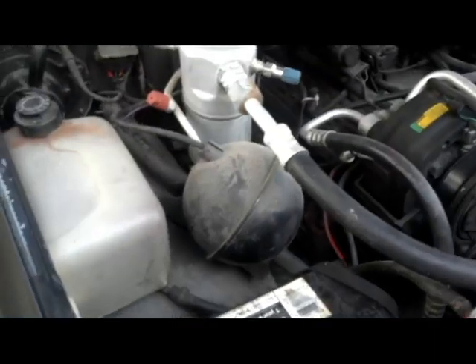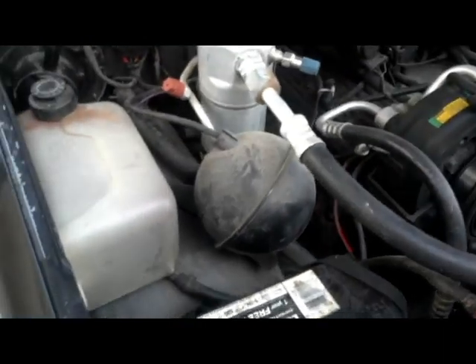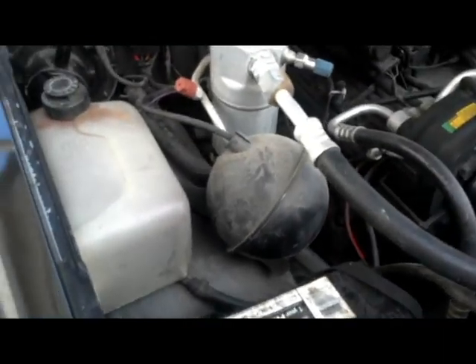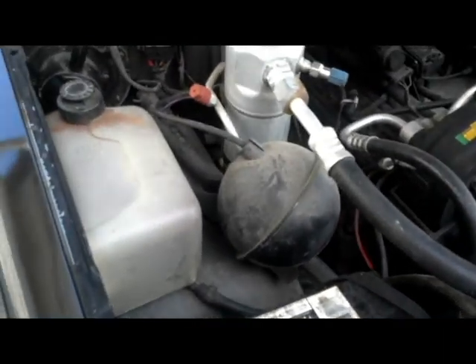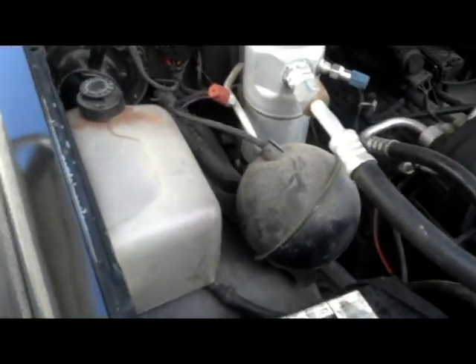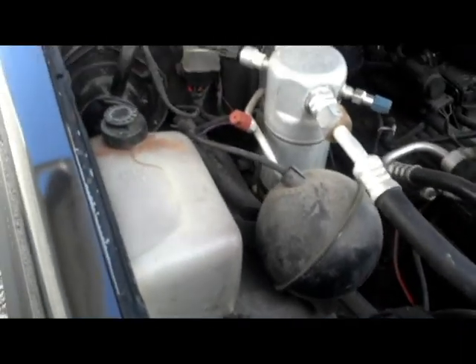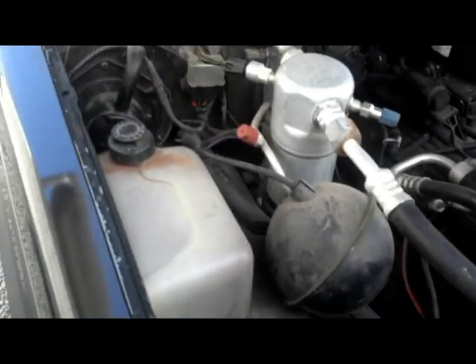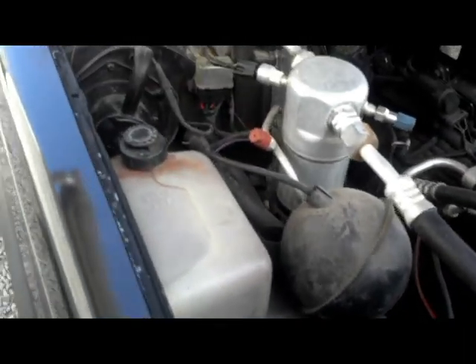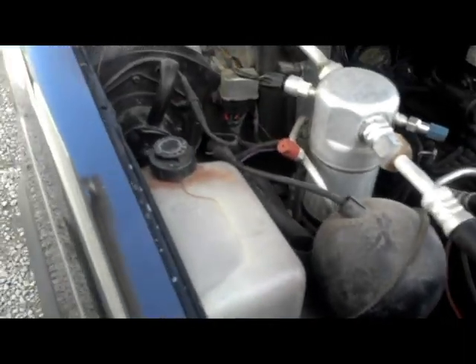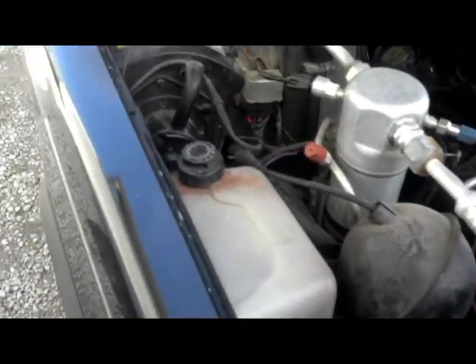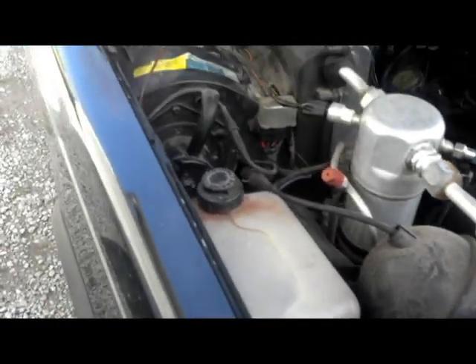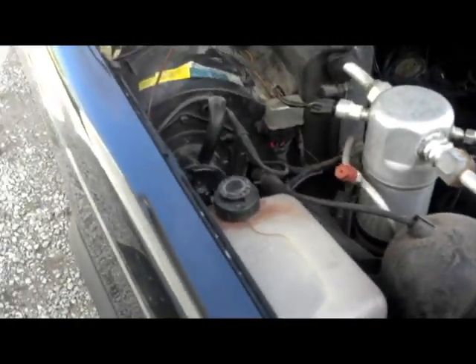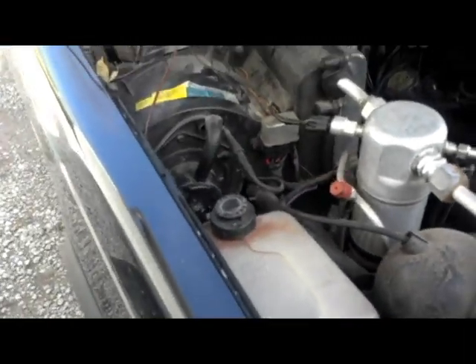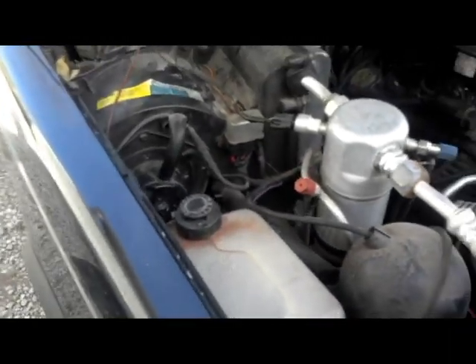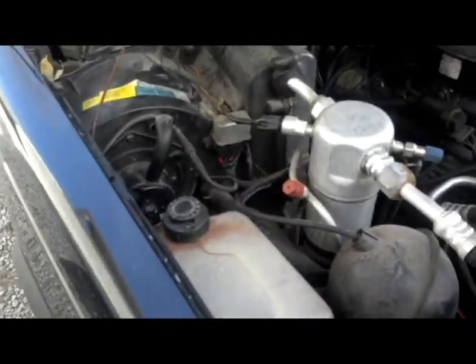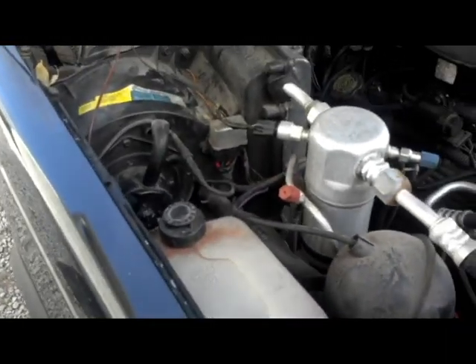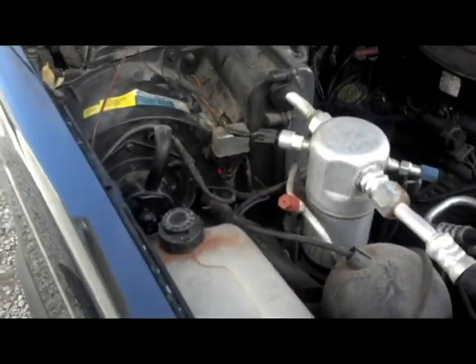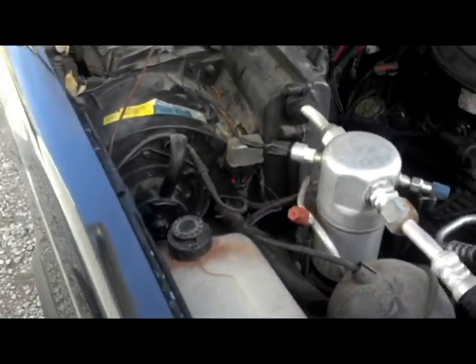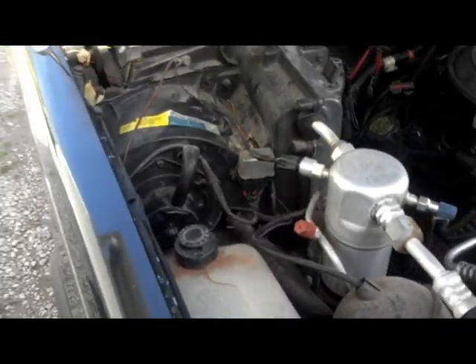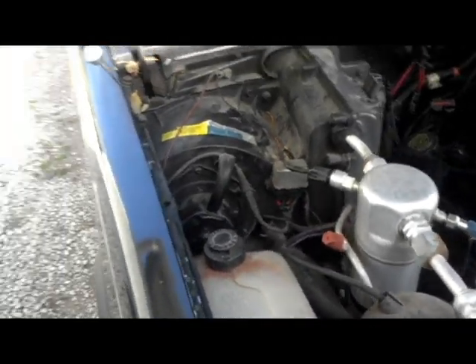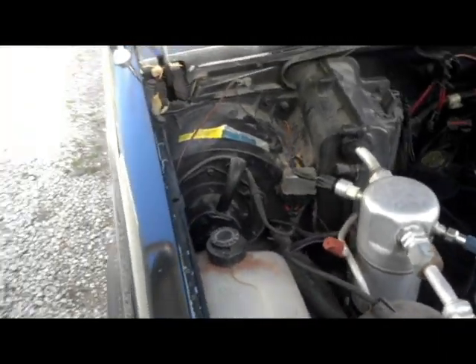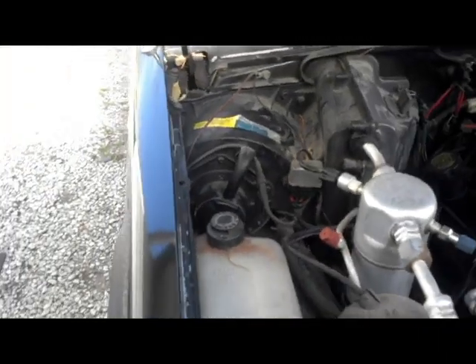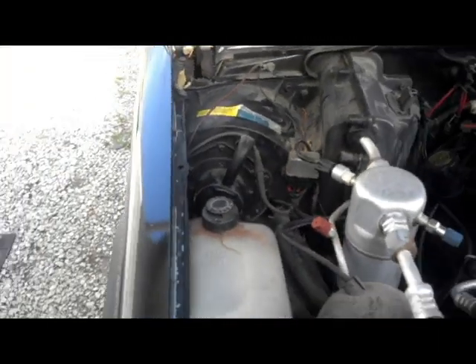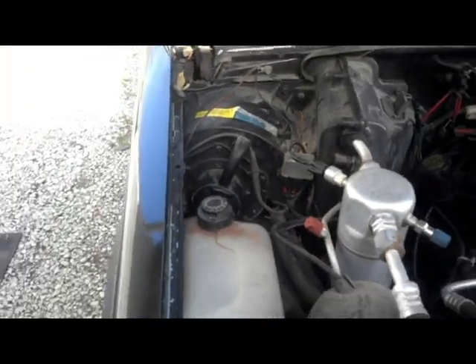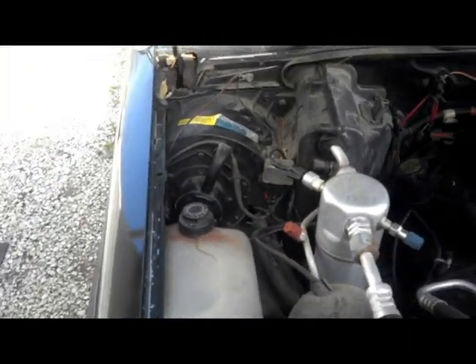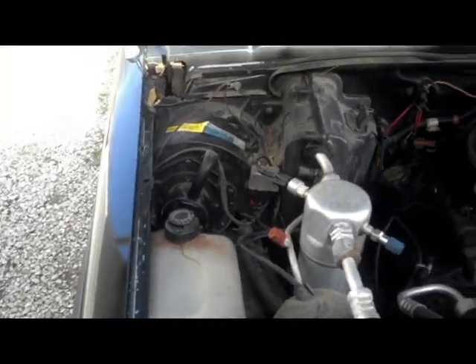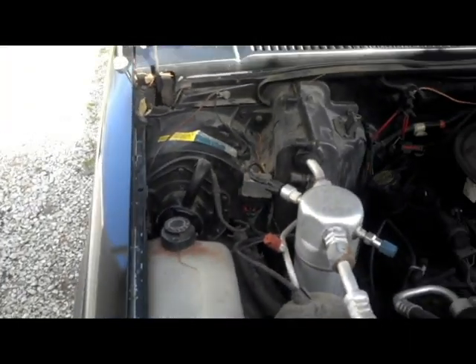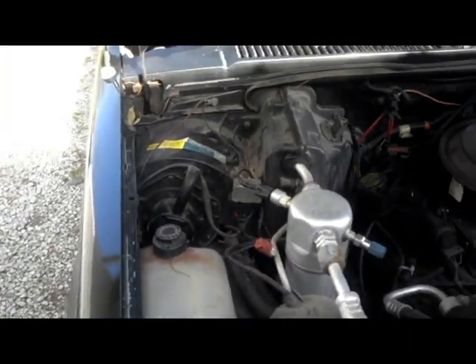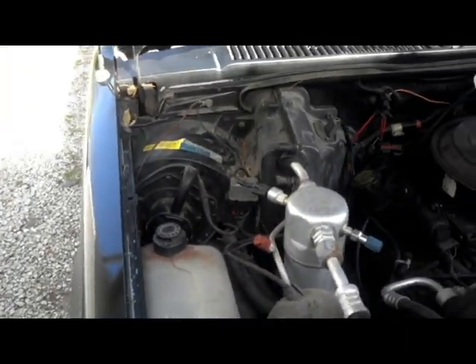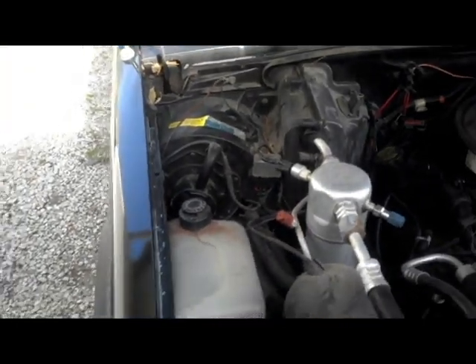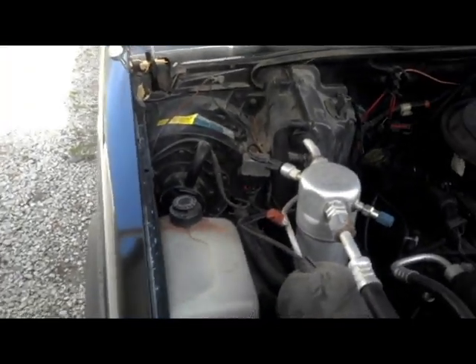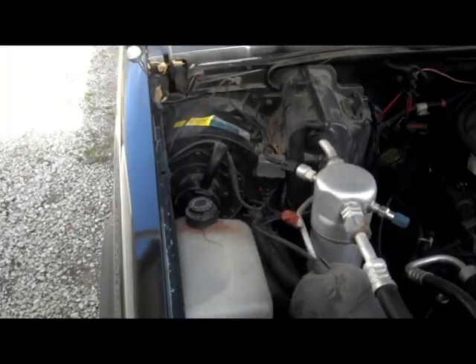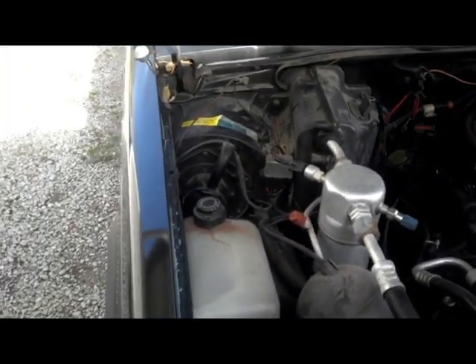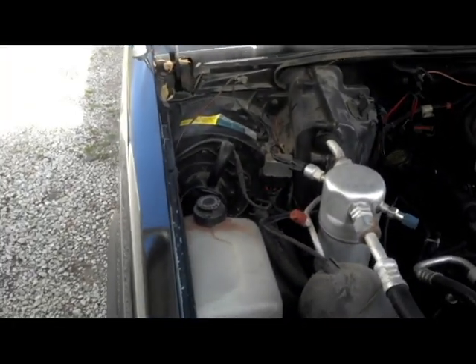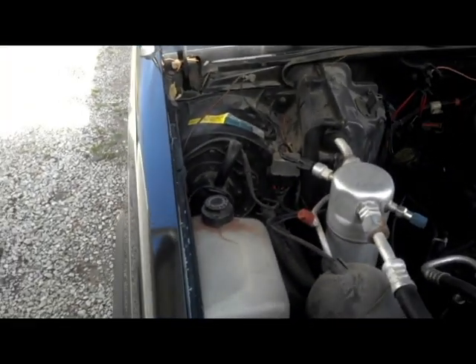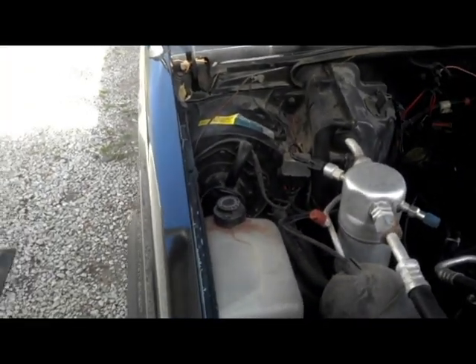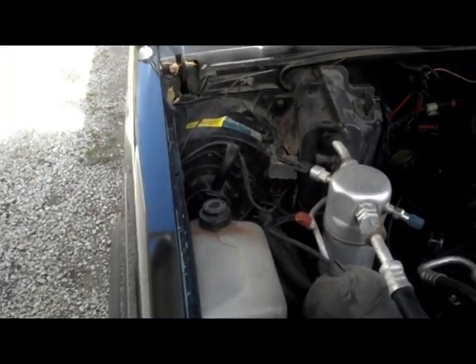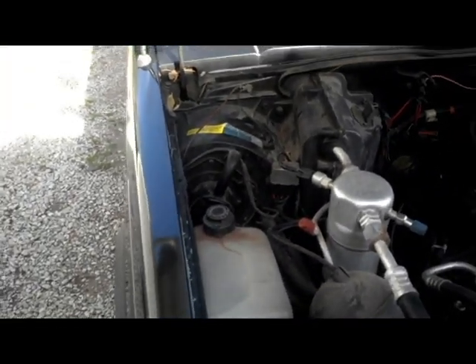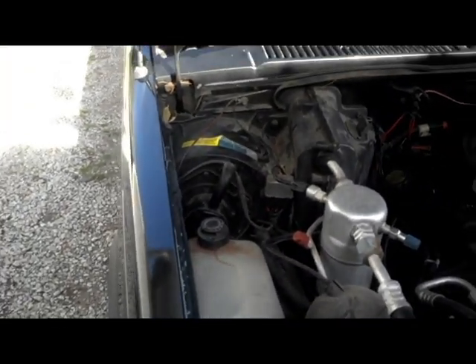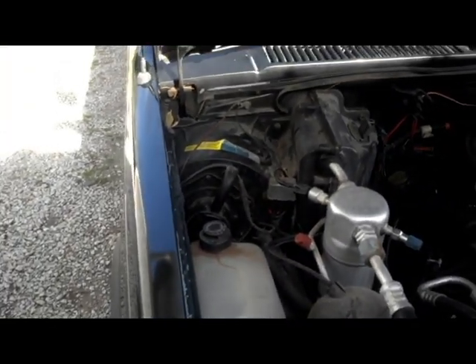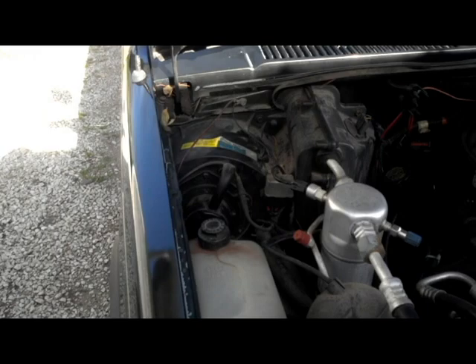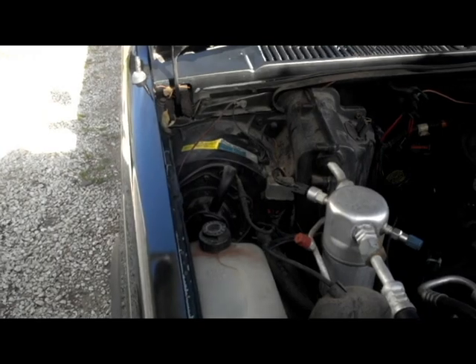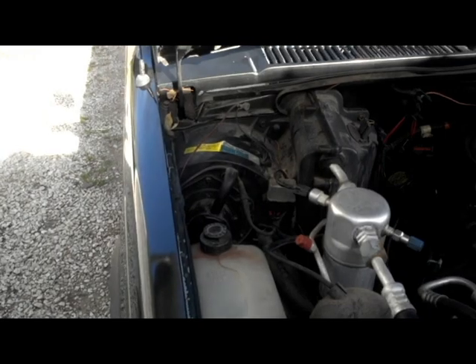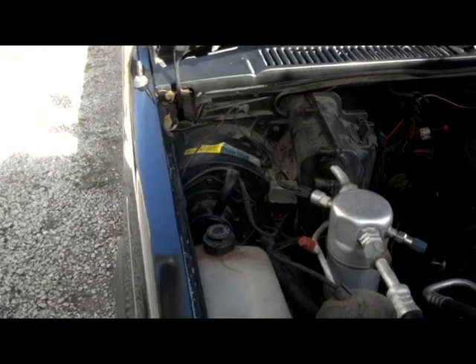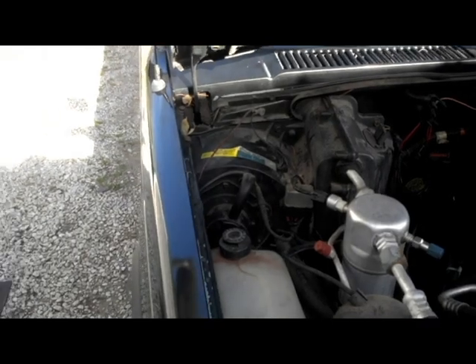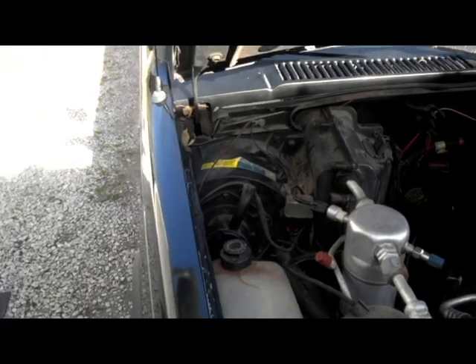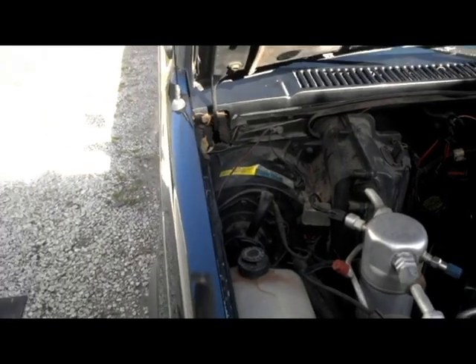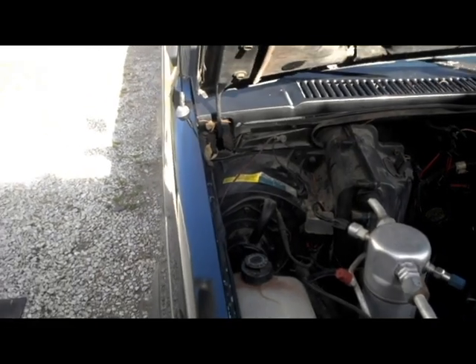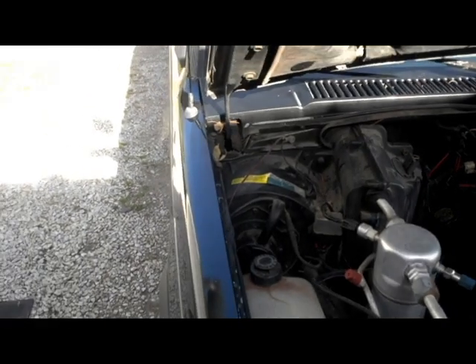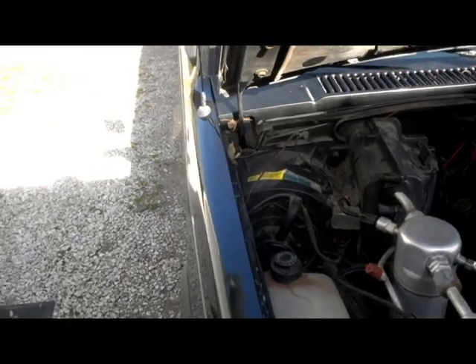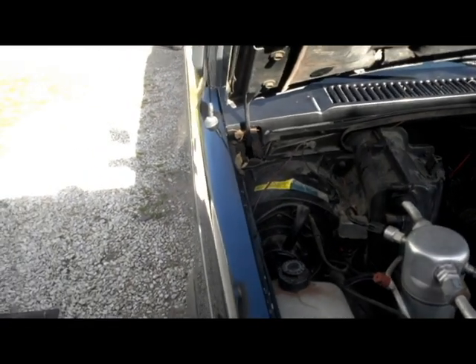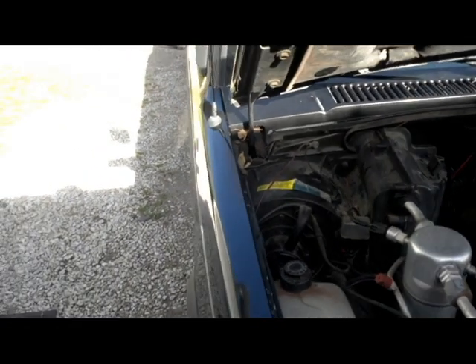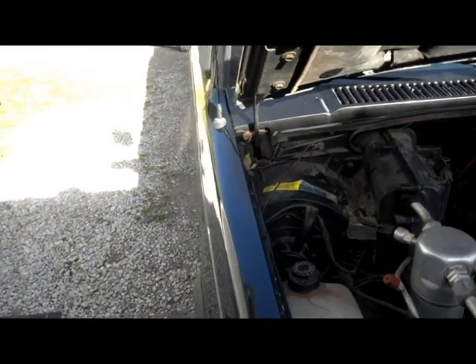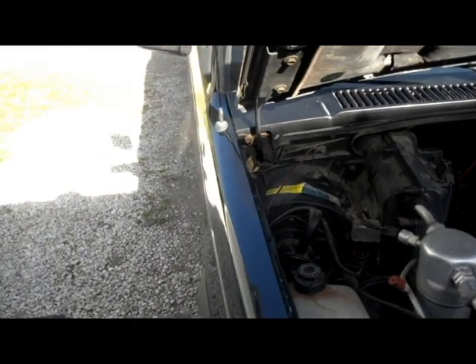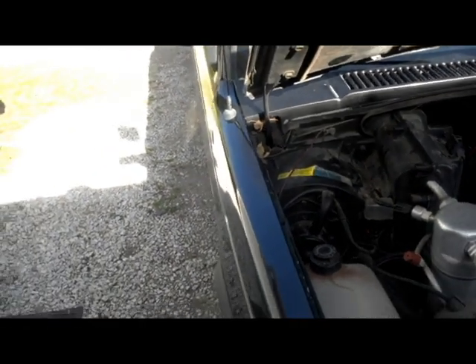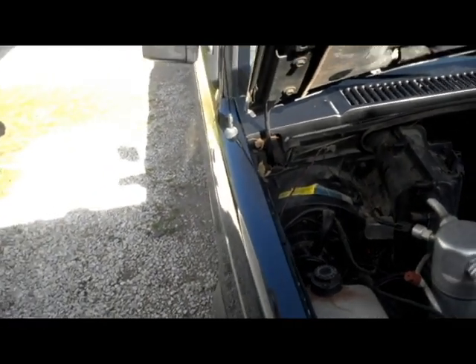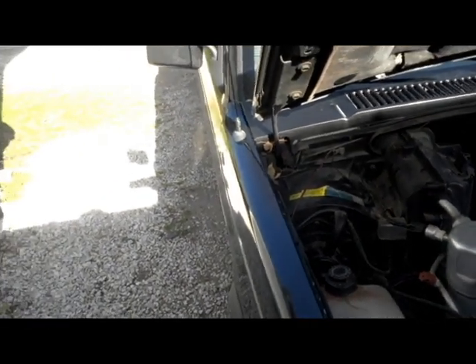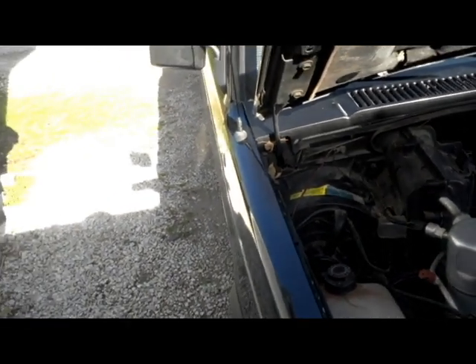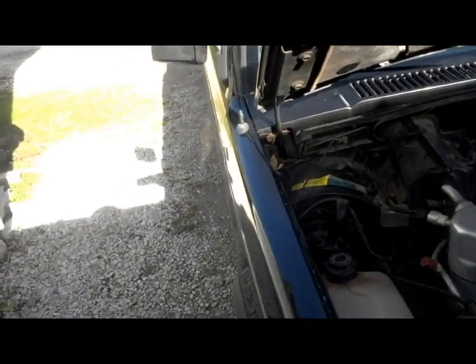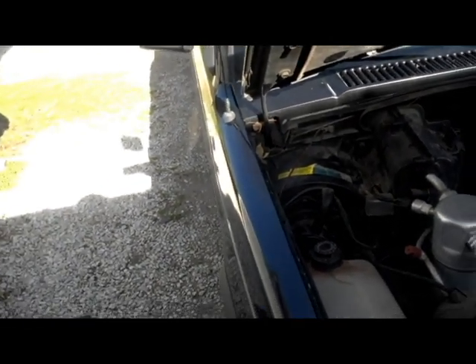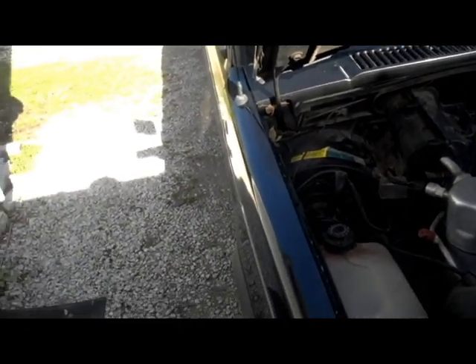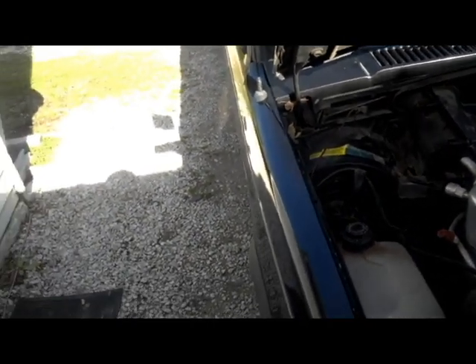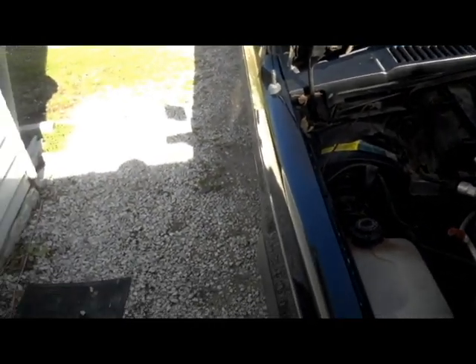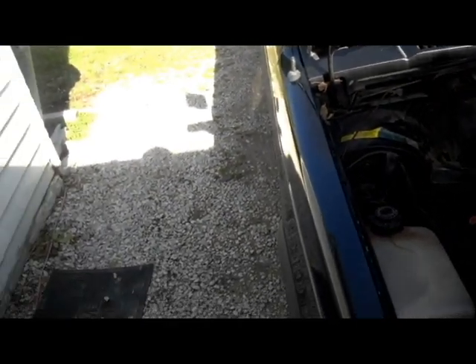Hey, what's going on guys. Today I'm working on my little S10. It's a pretty easy job — I'm going to be doing the blower motor.